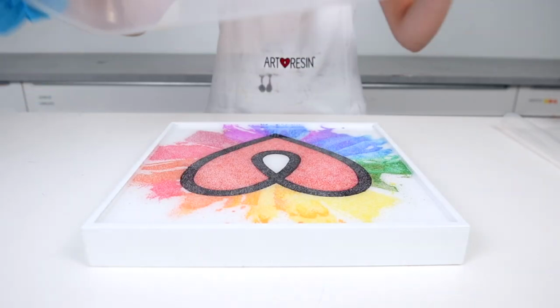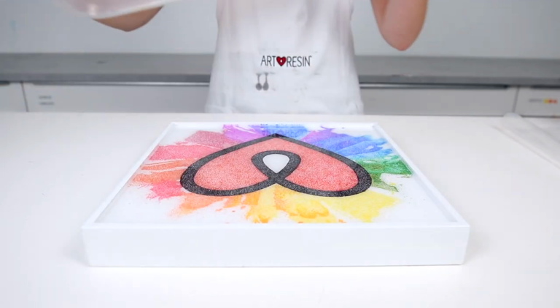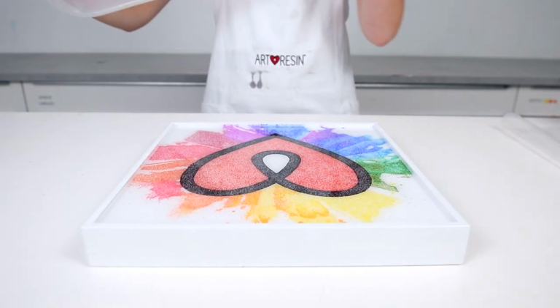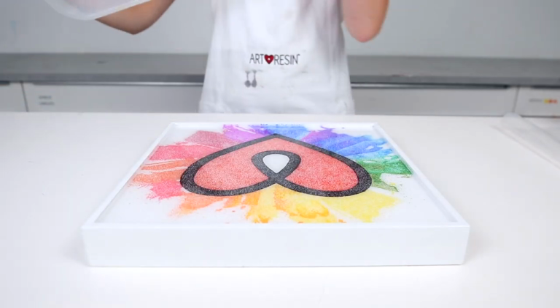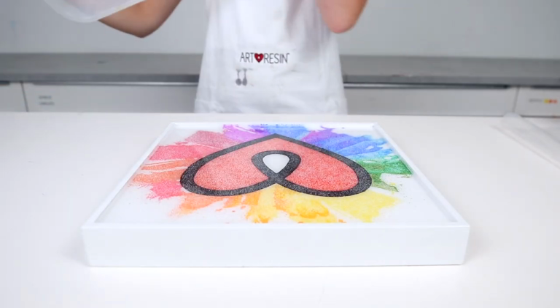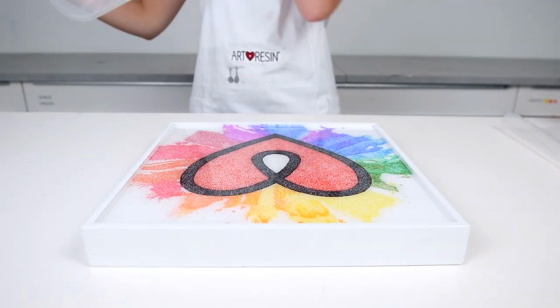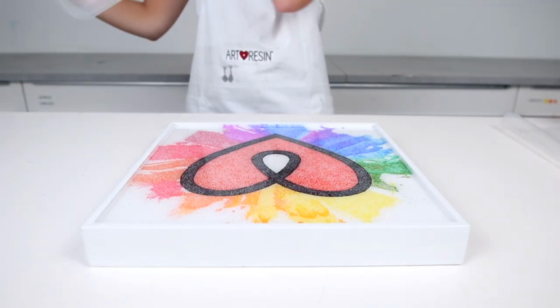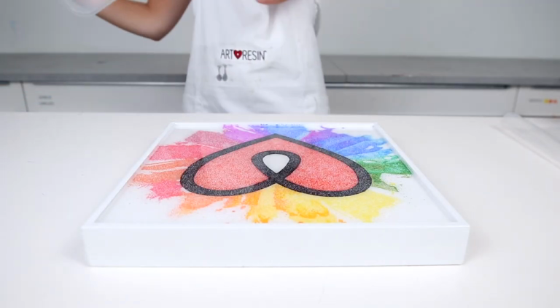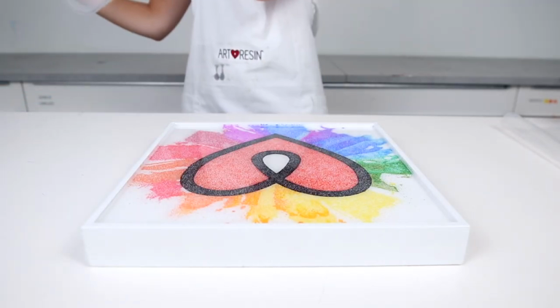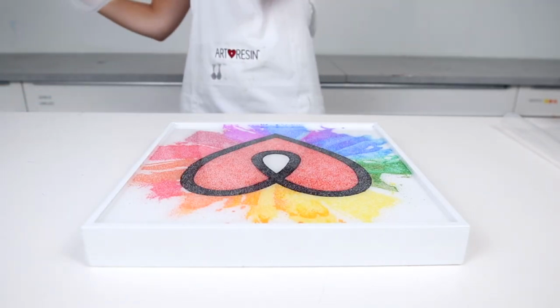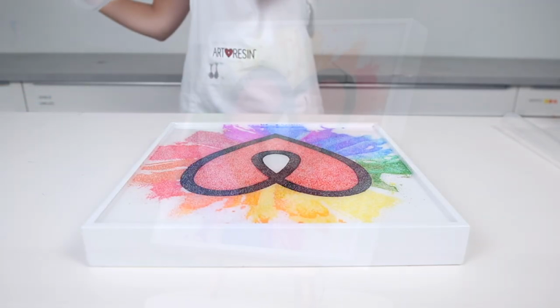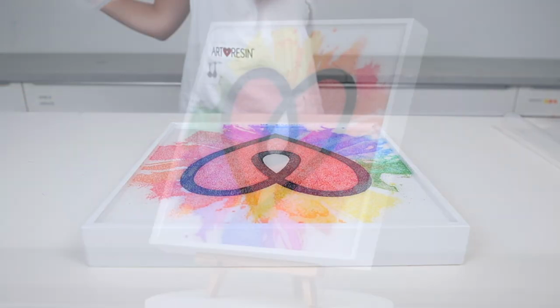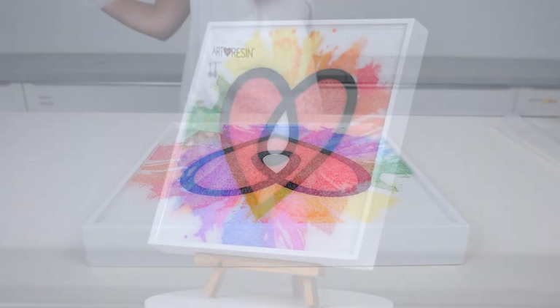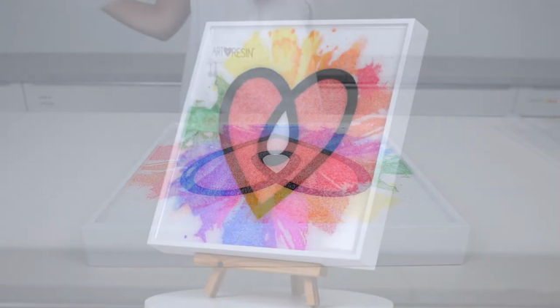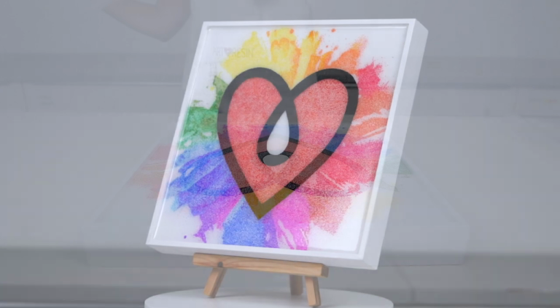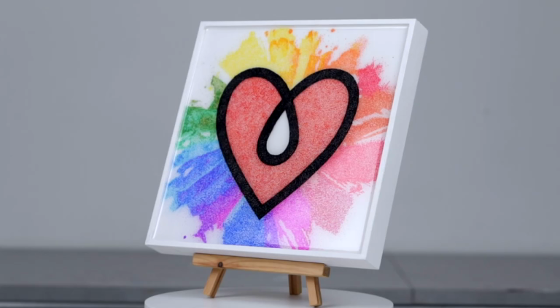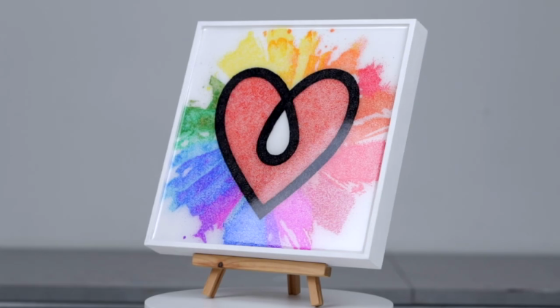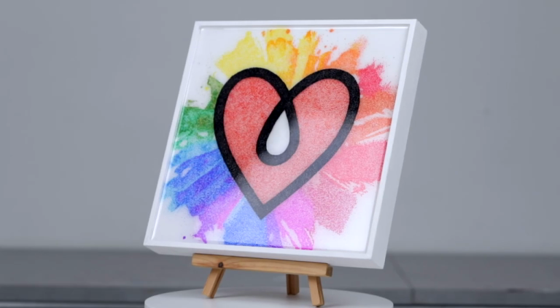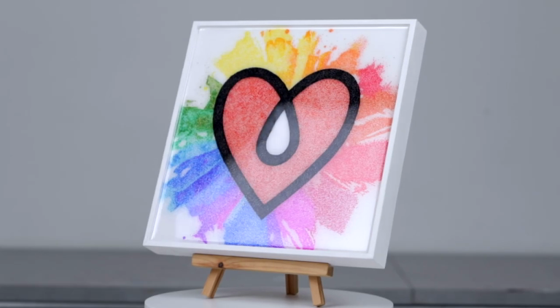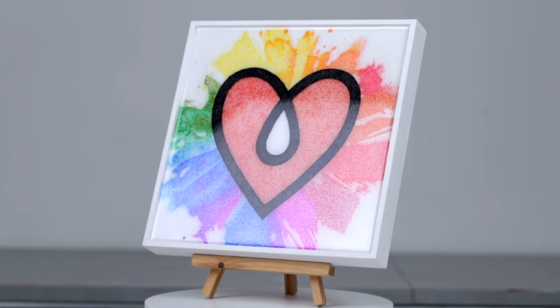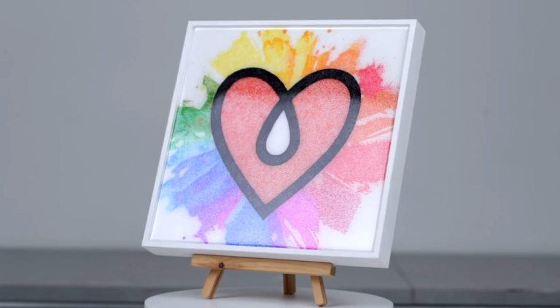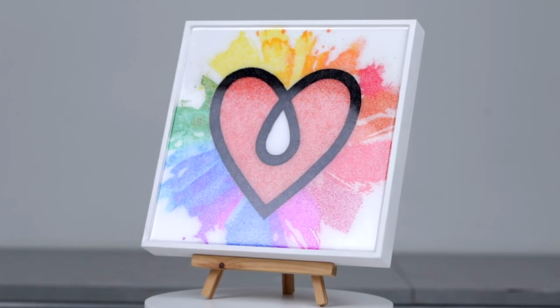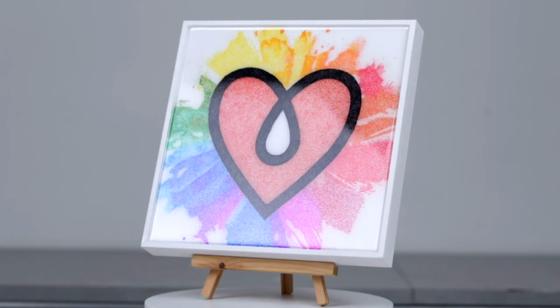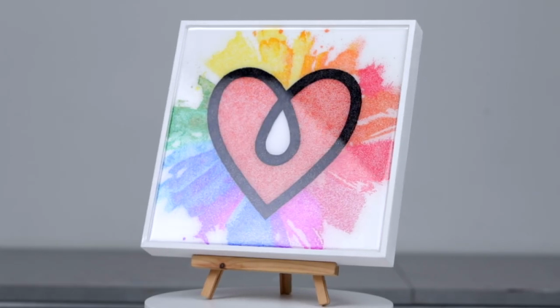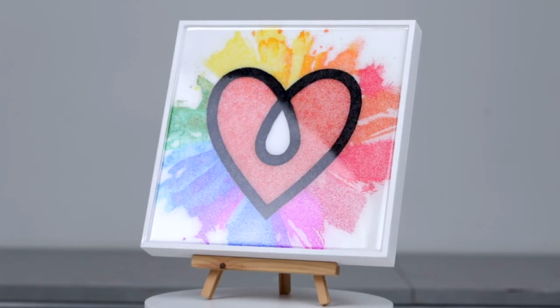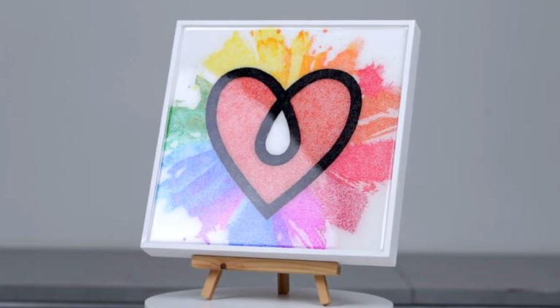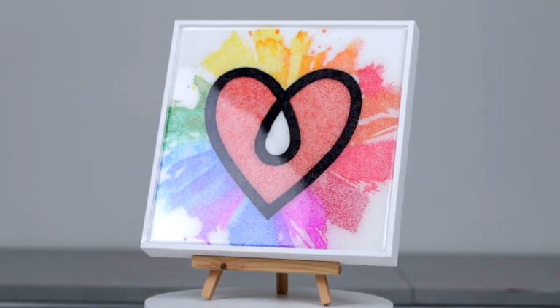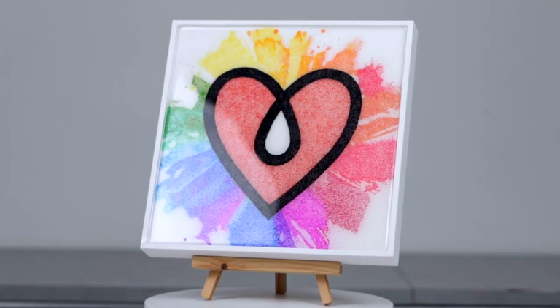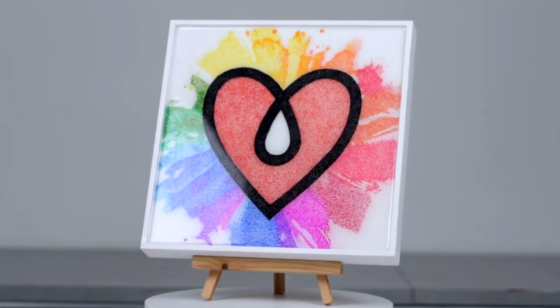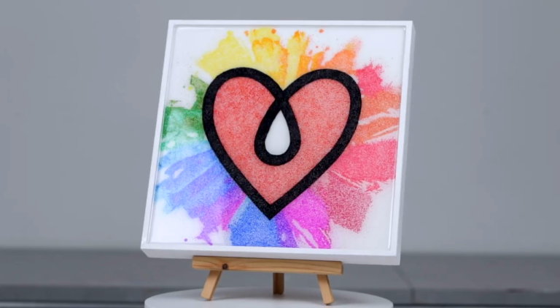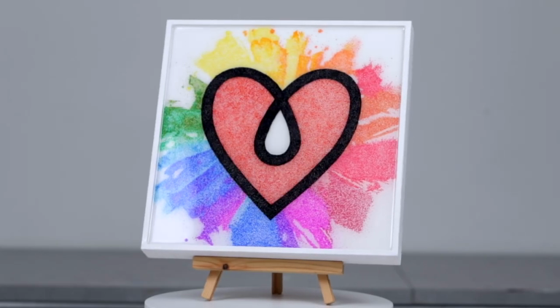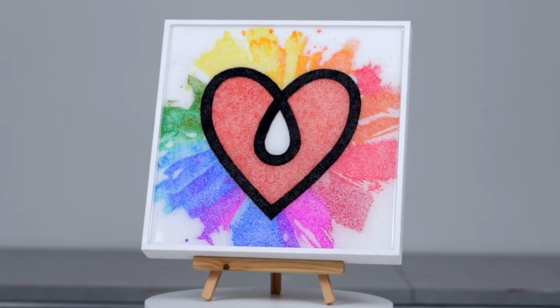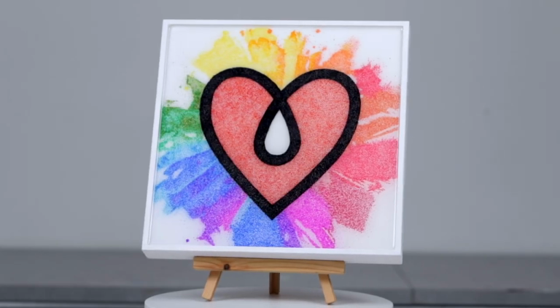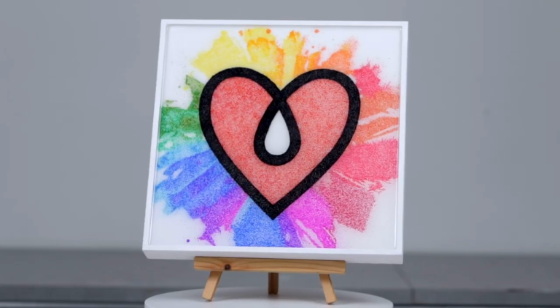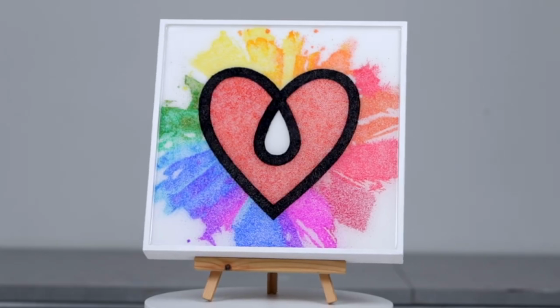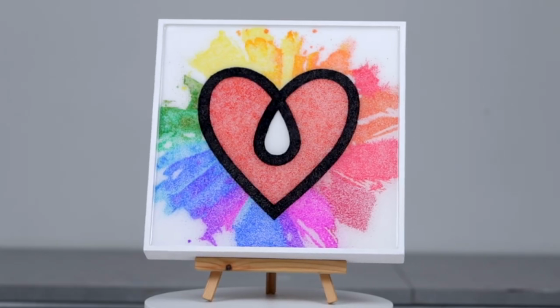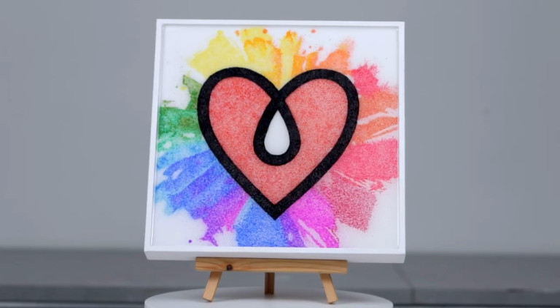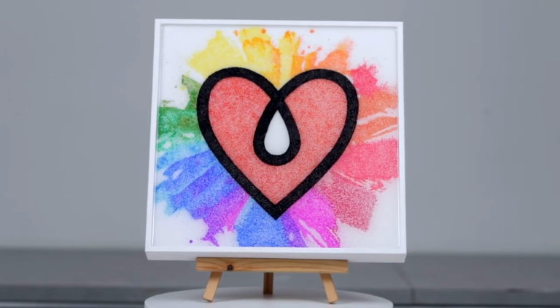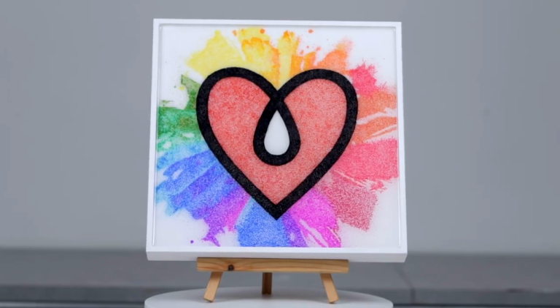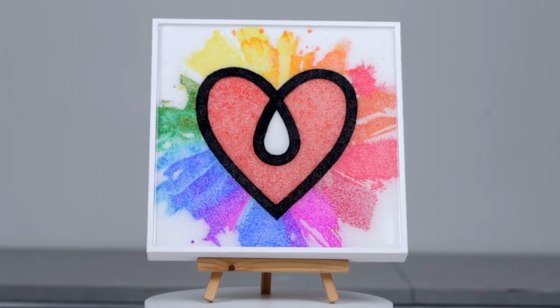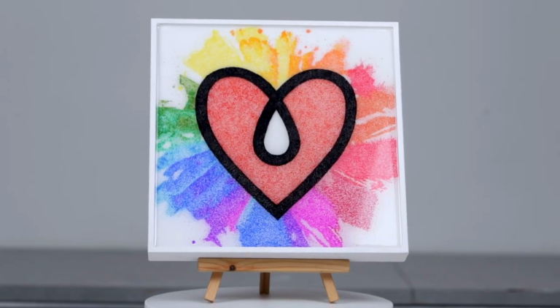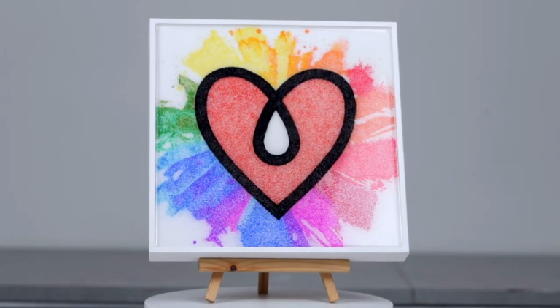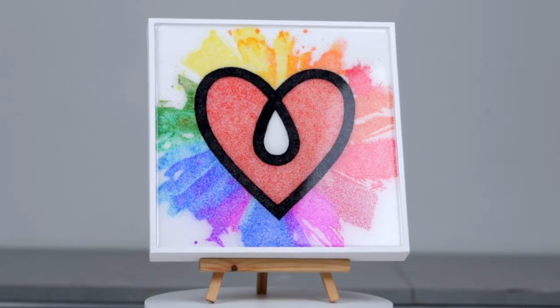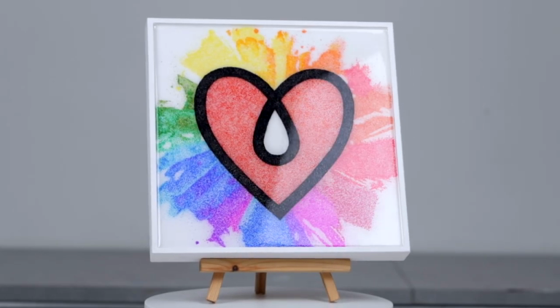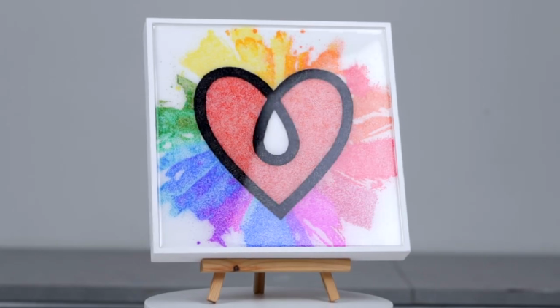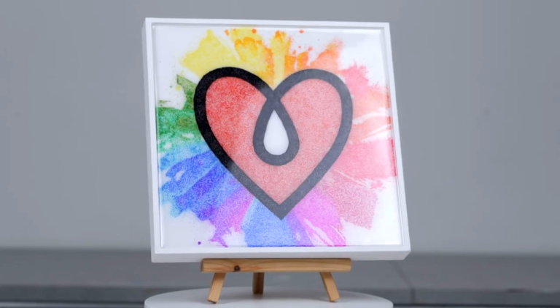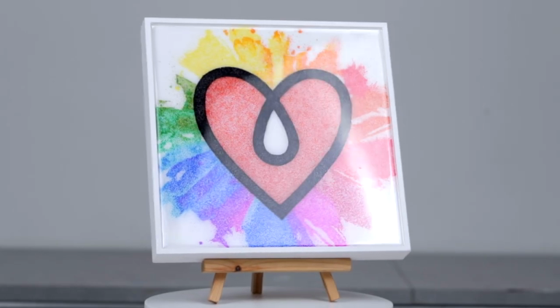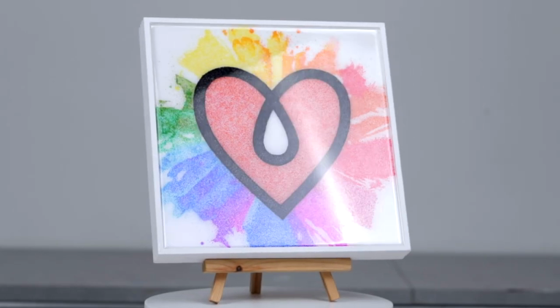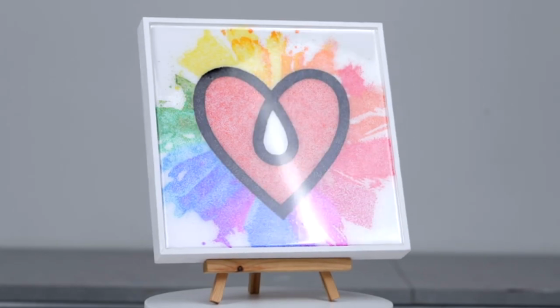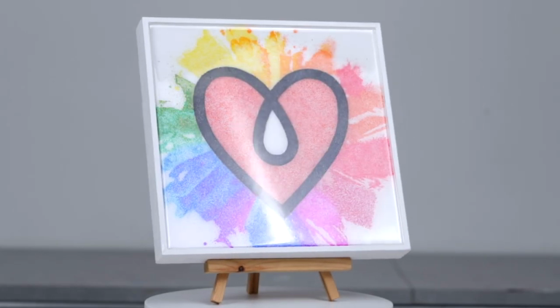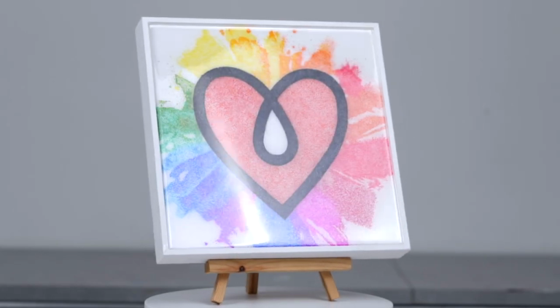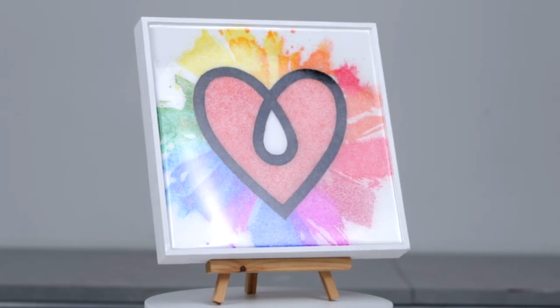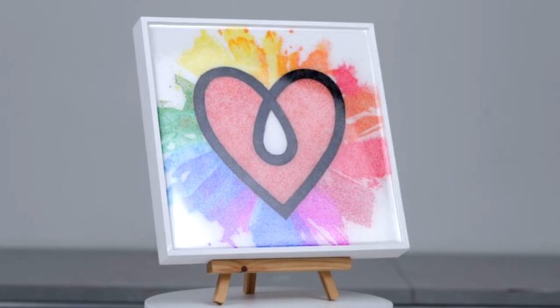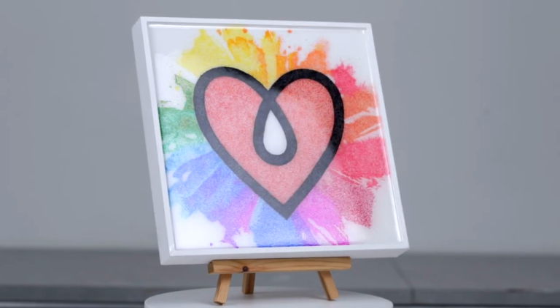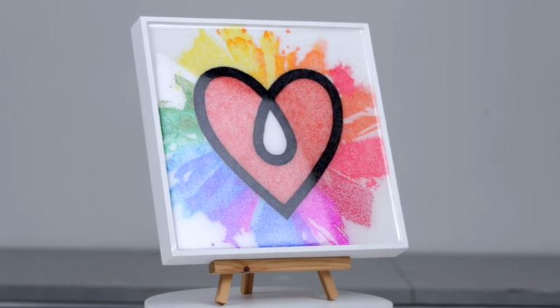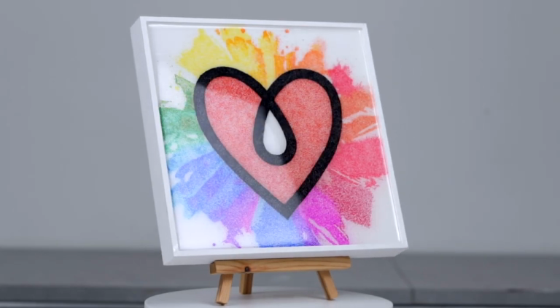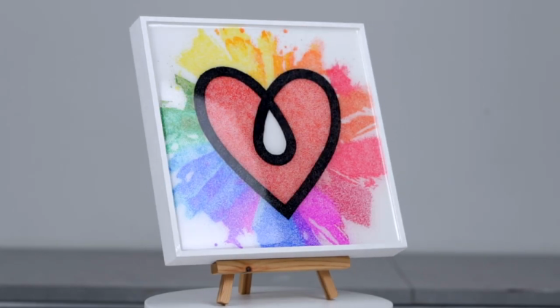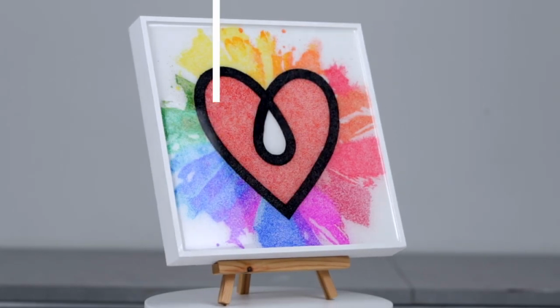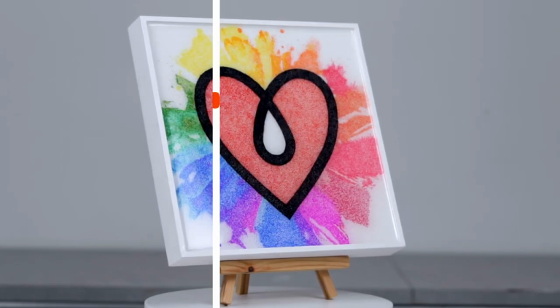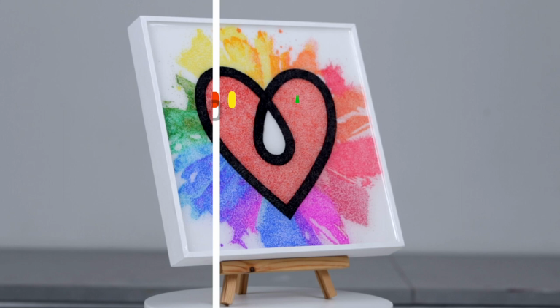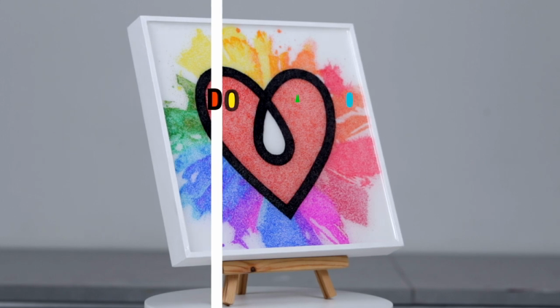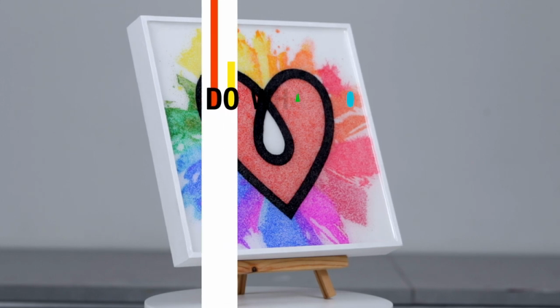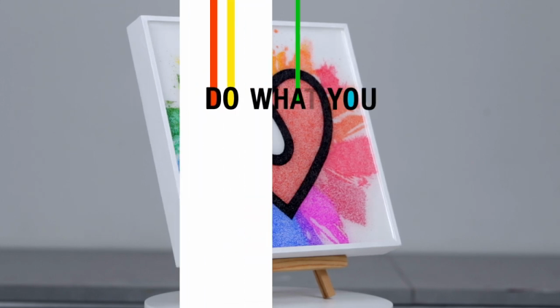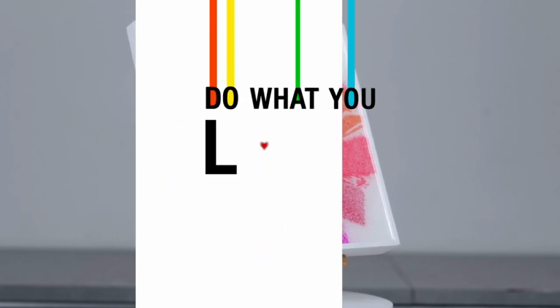And there it is. I was super happy with how it turned out. This already colorful piece became even more vibrant with Art Resin on top. Thanks for watching.